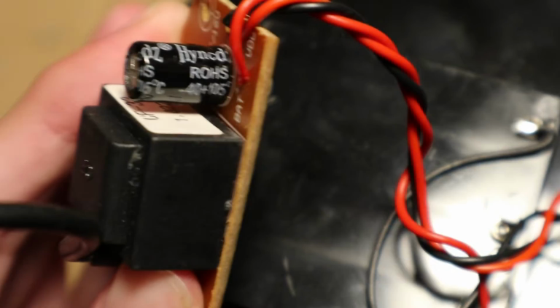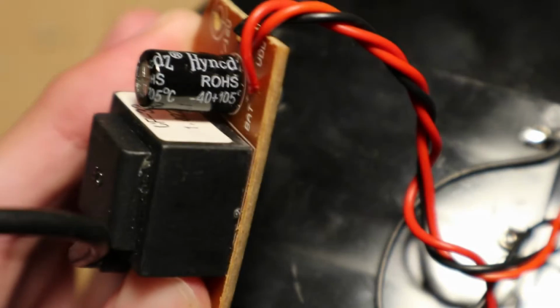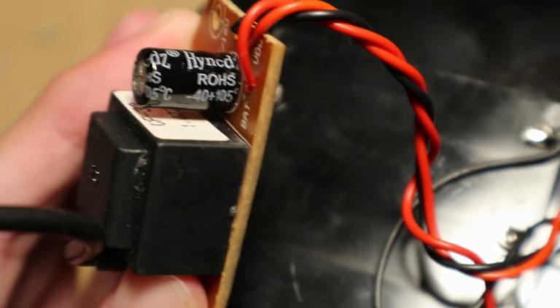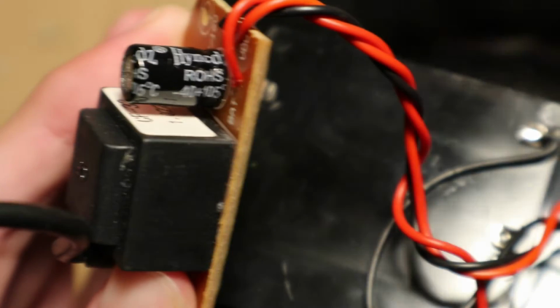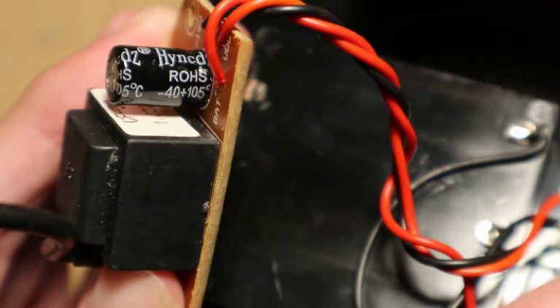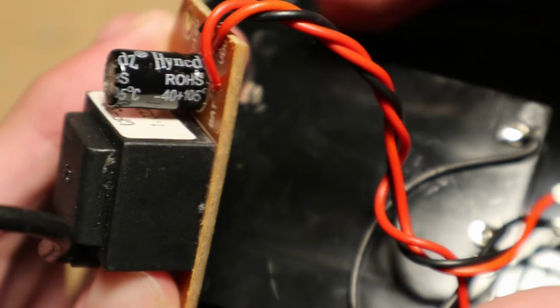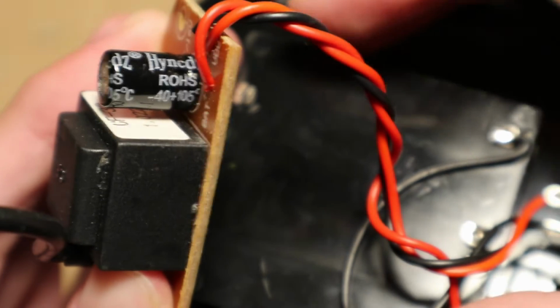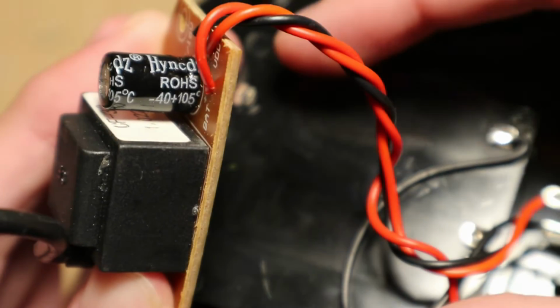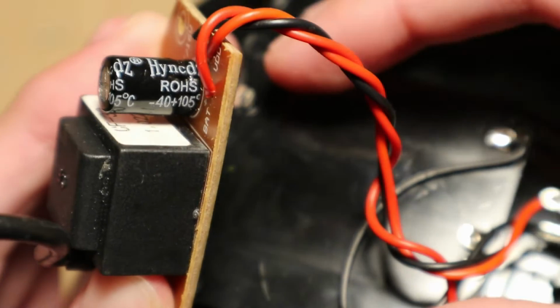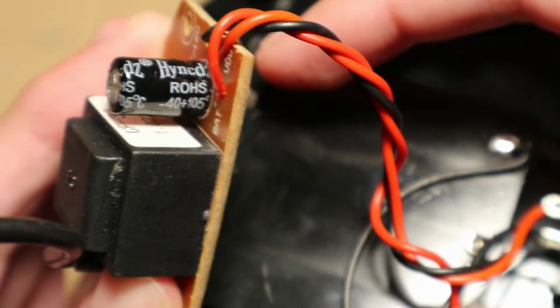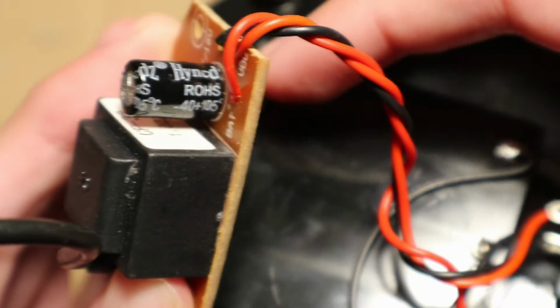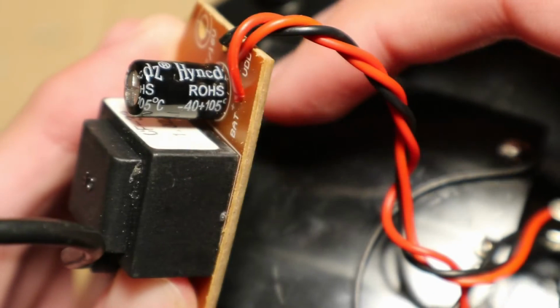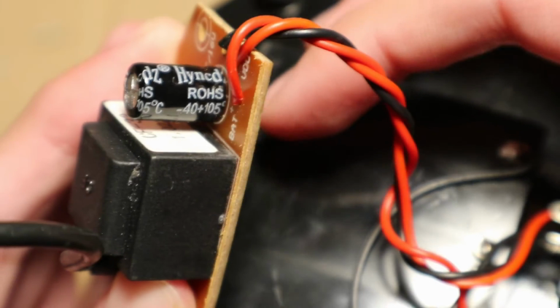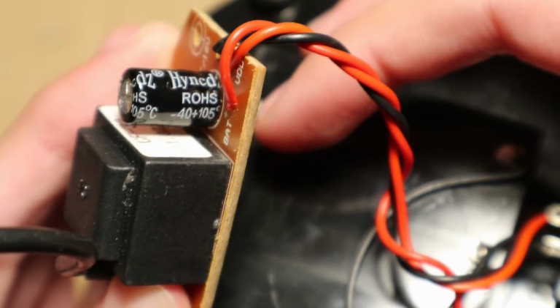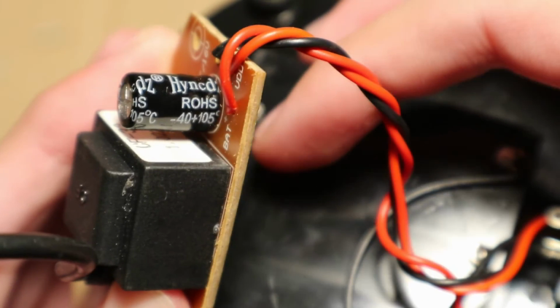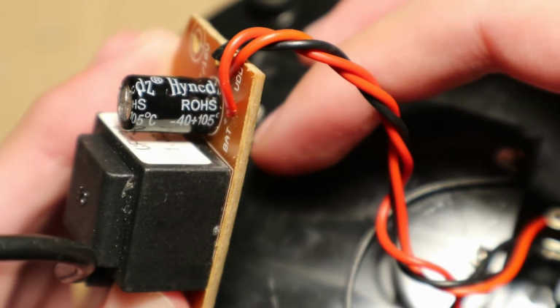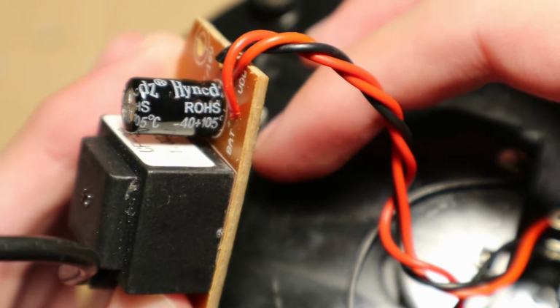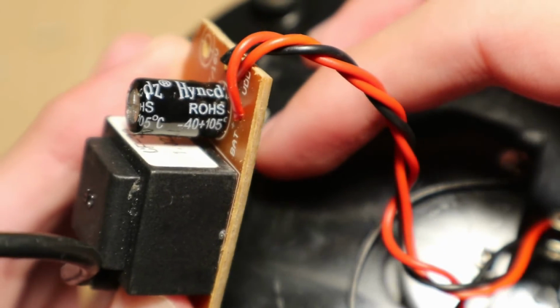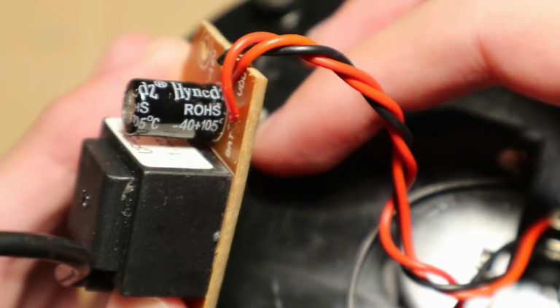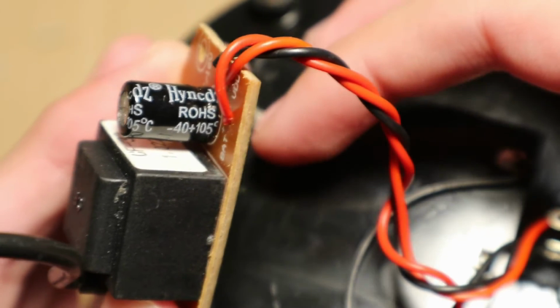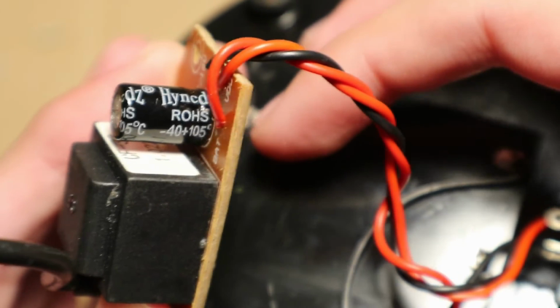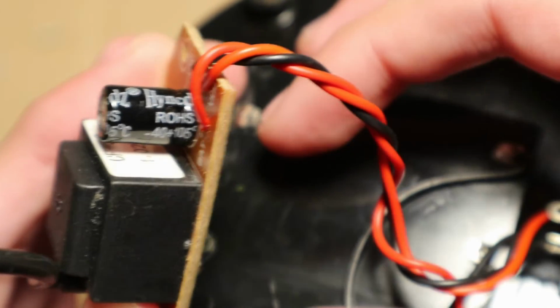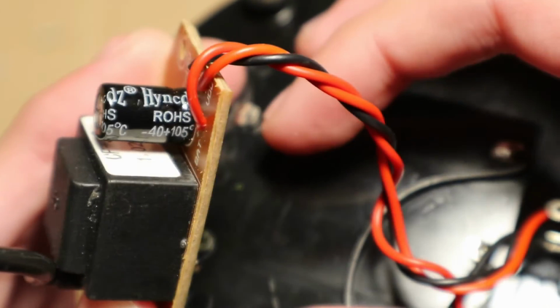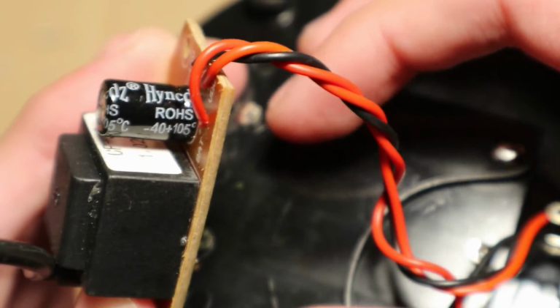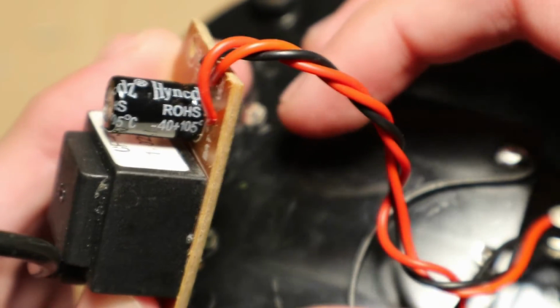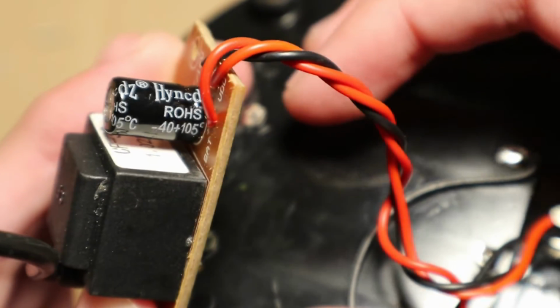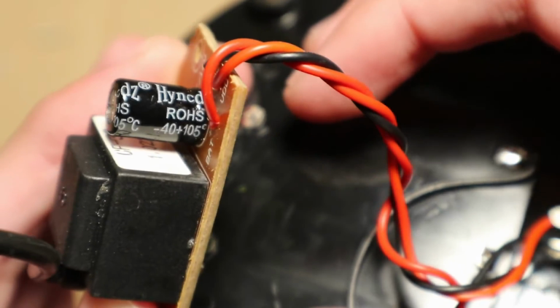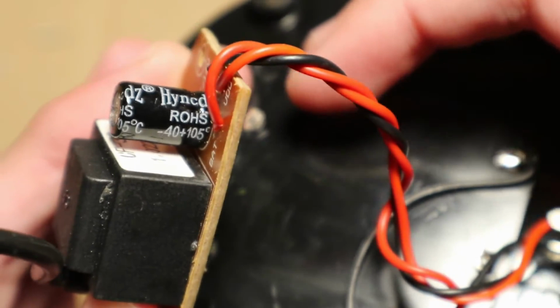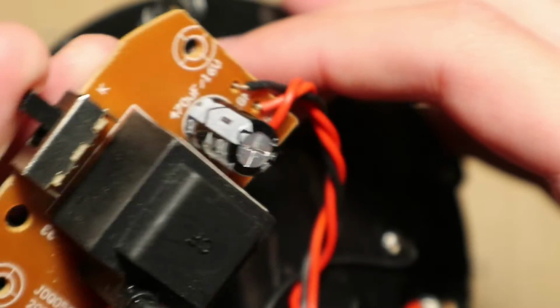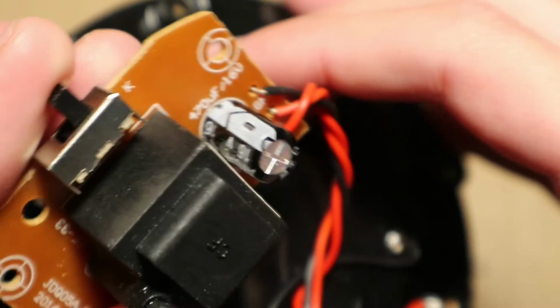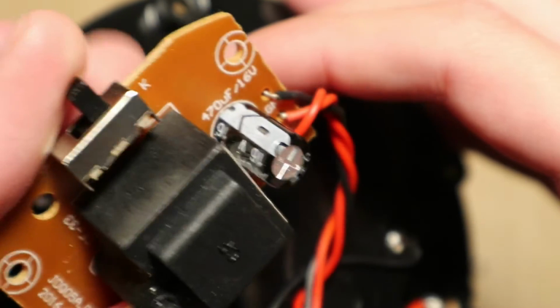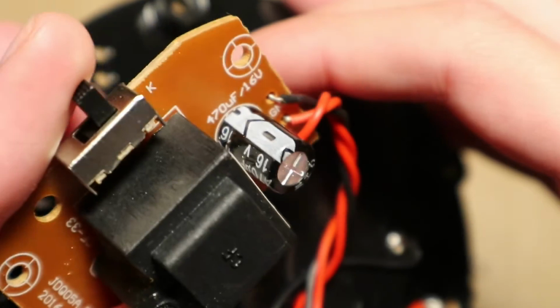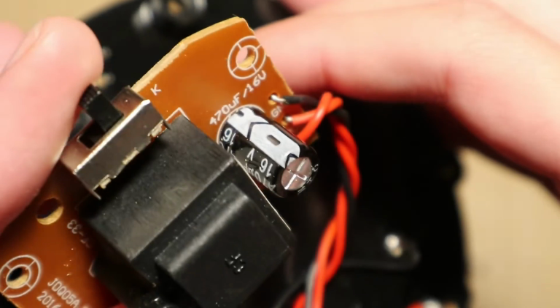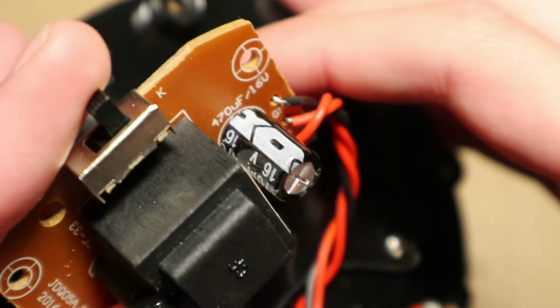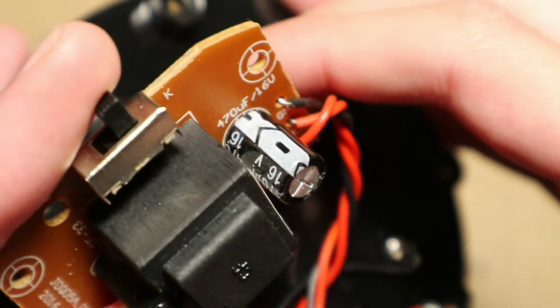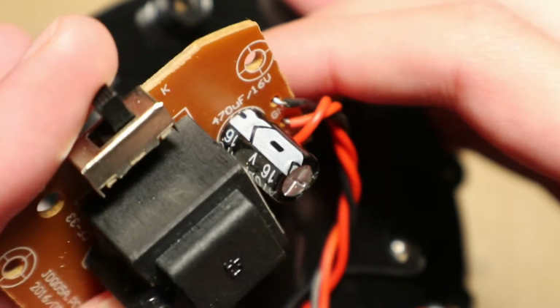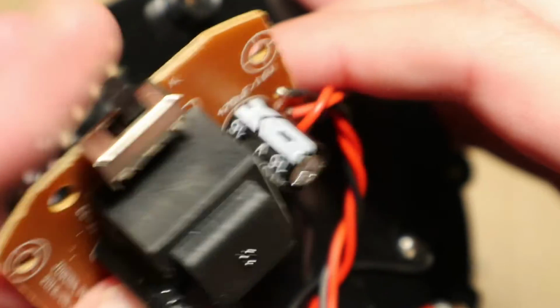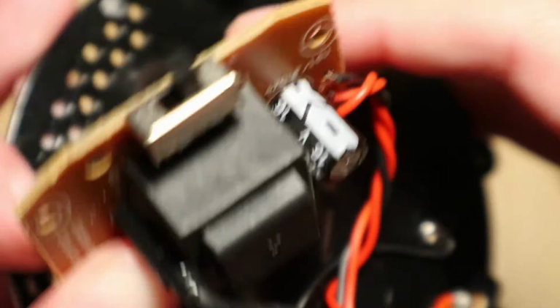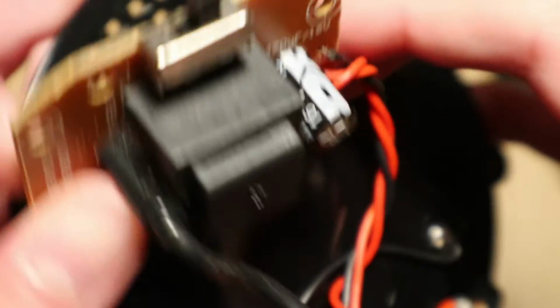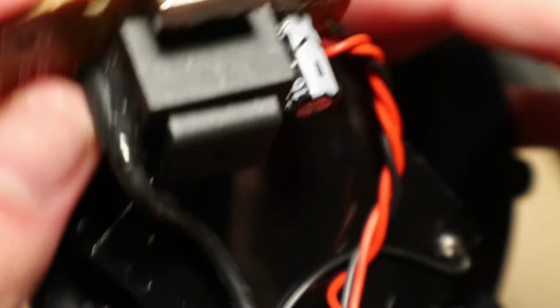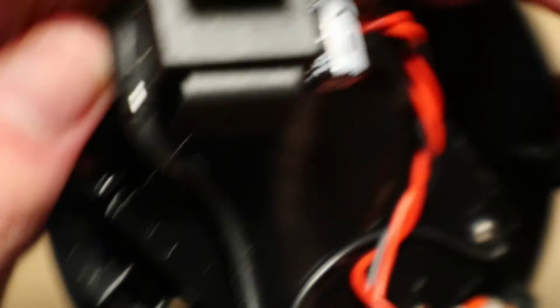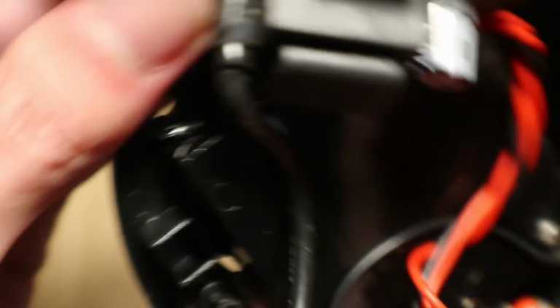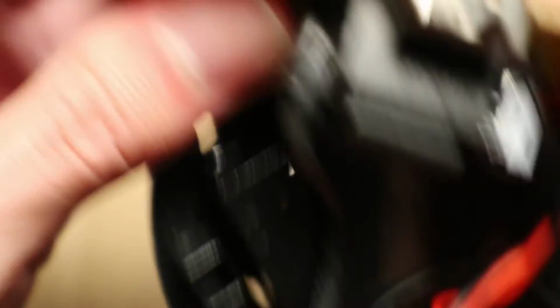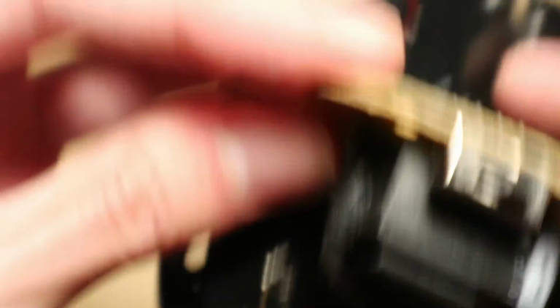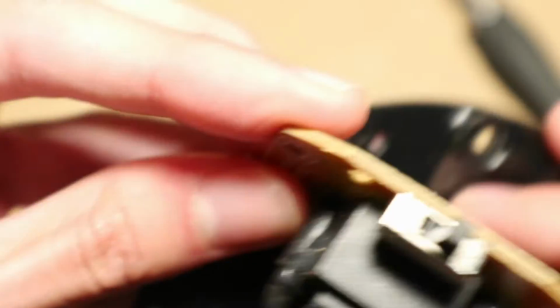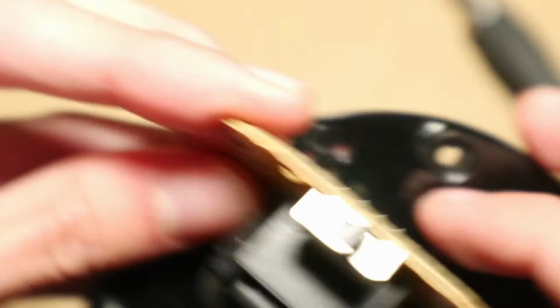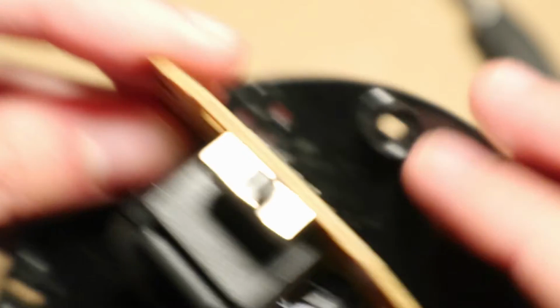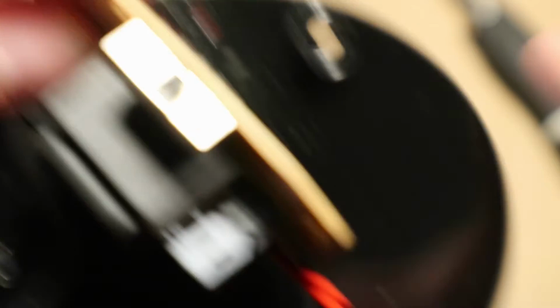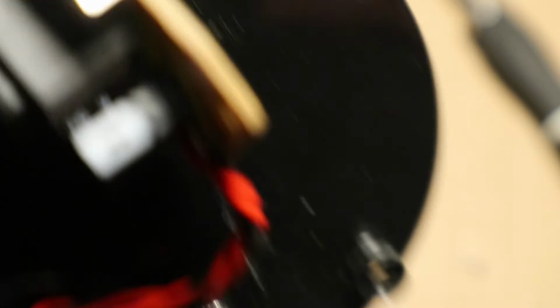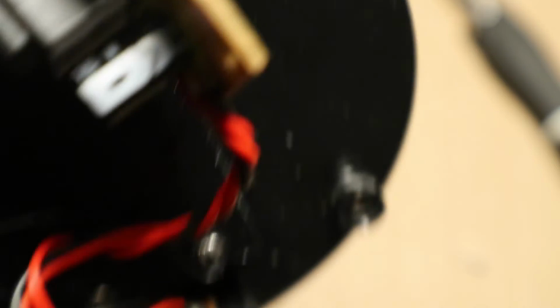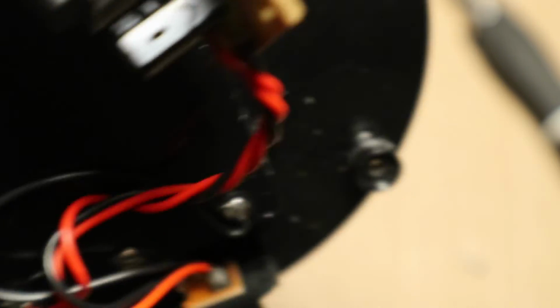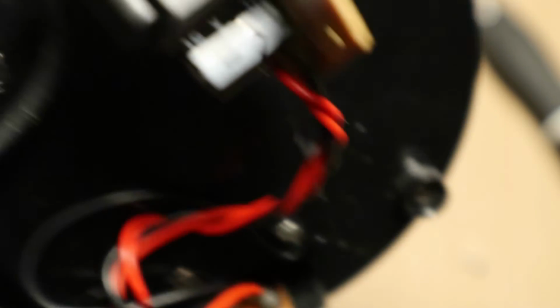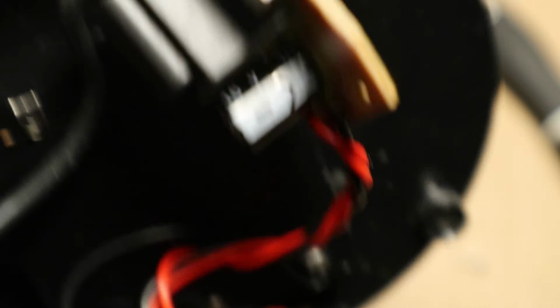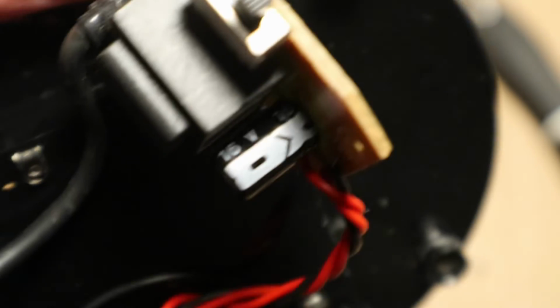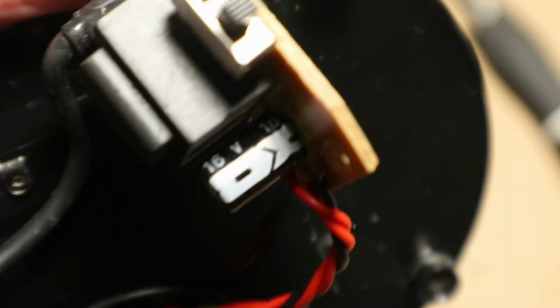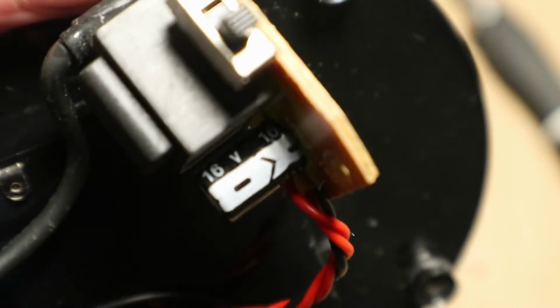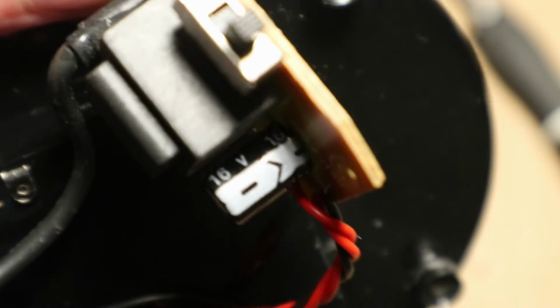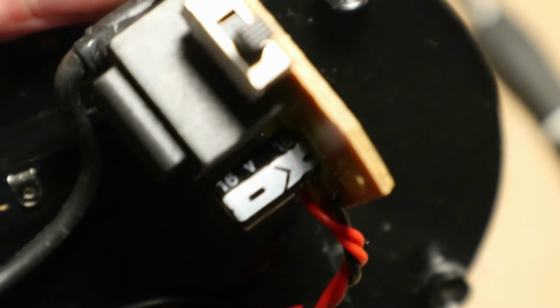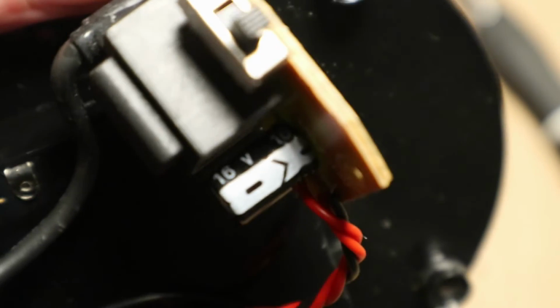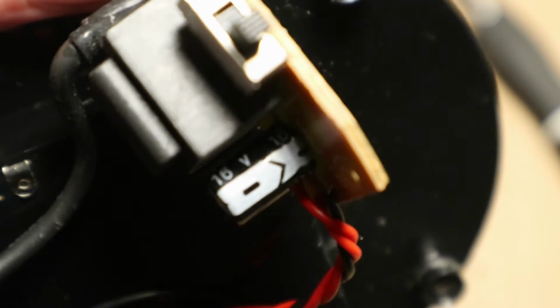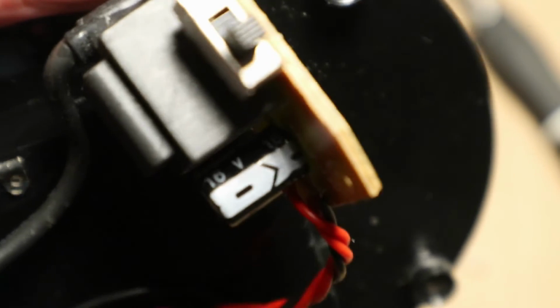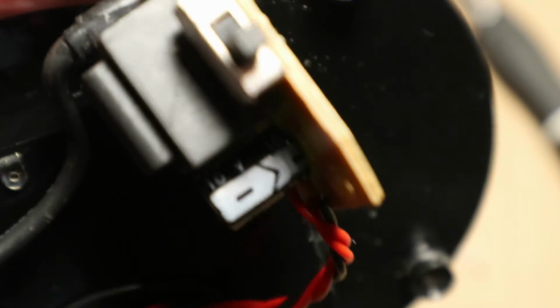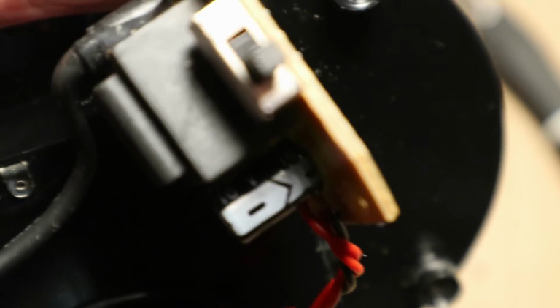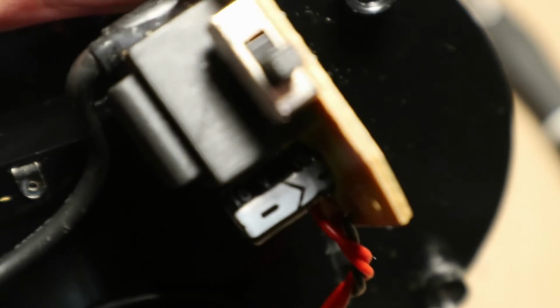Here's the marking of the electrolytic capacitor. It is 470 microfarad, 16 volt.